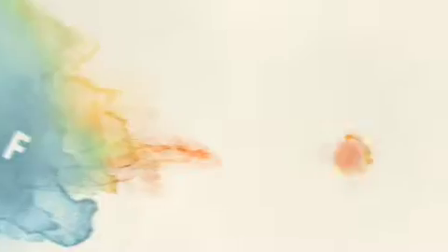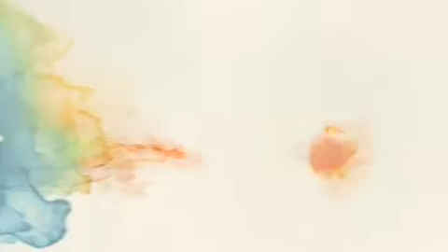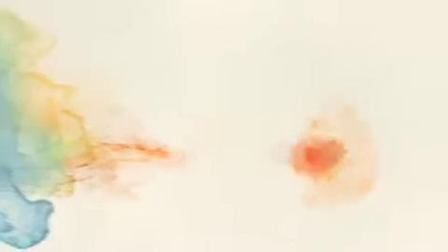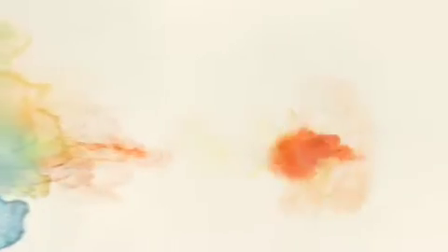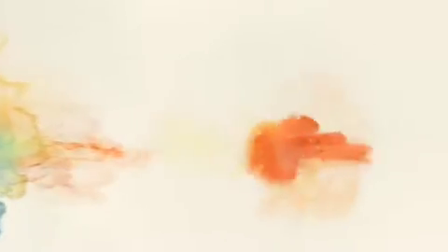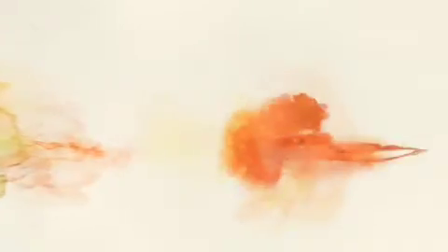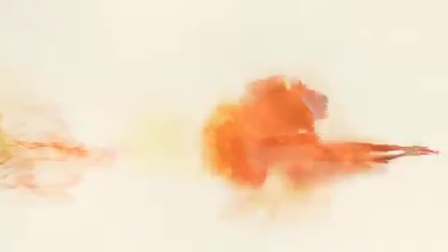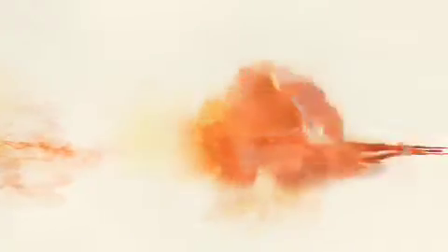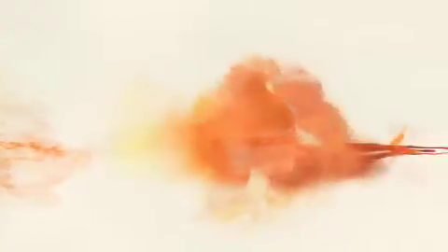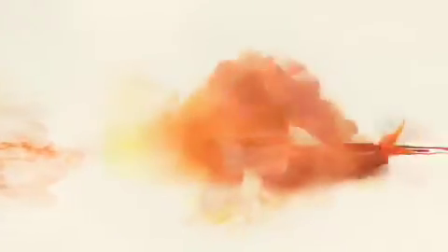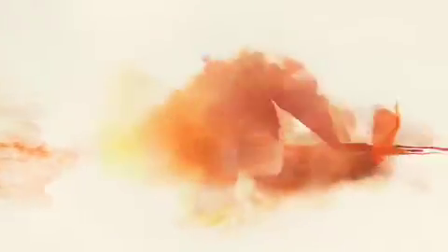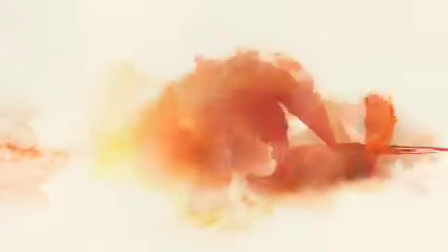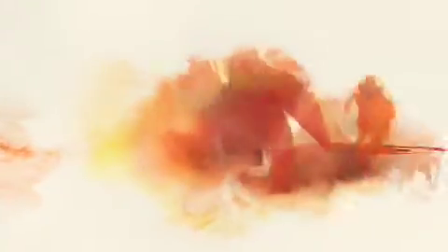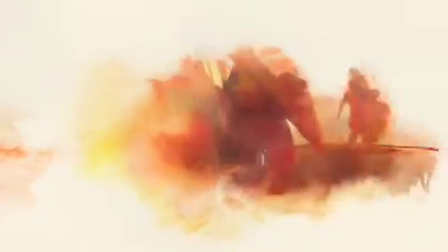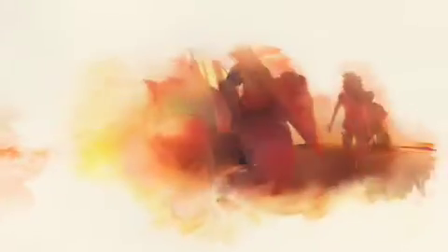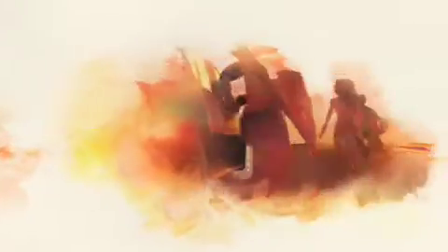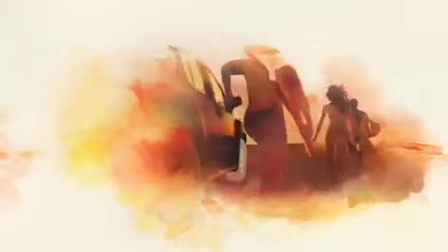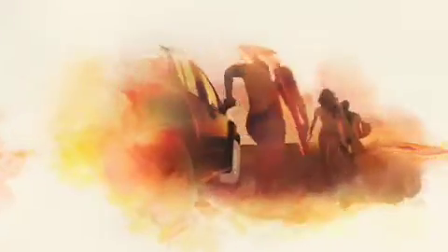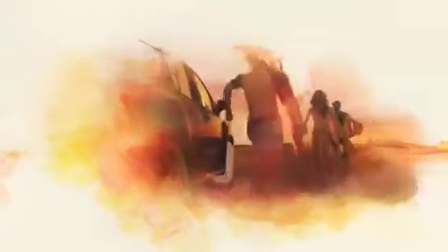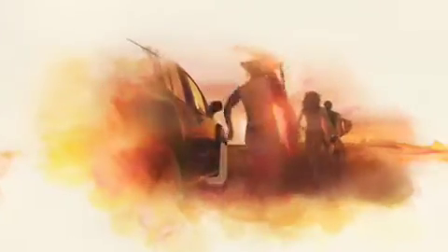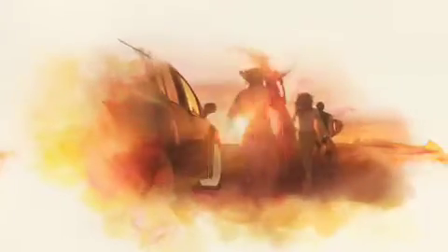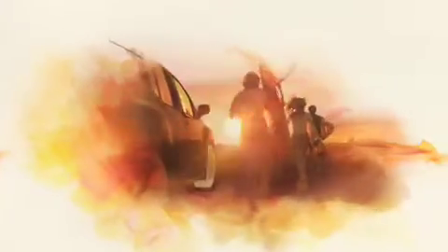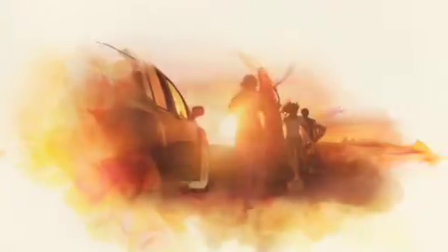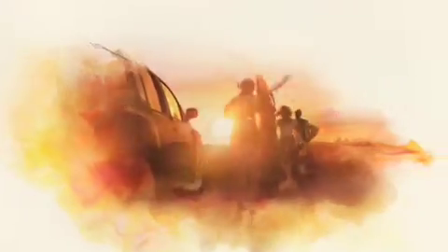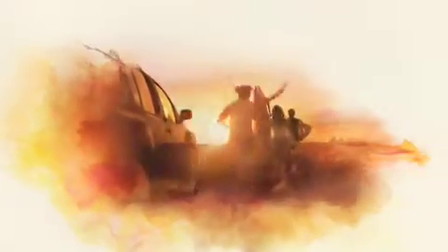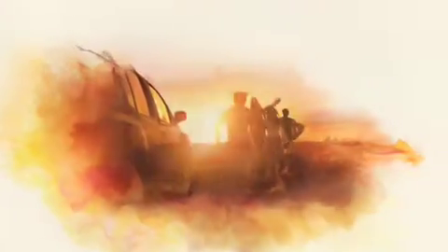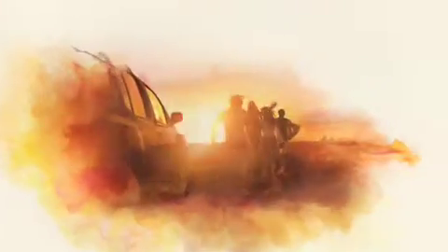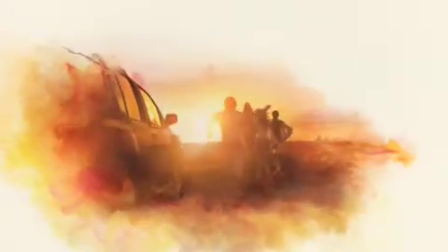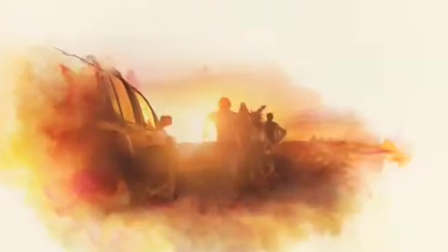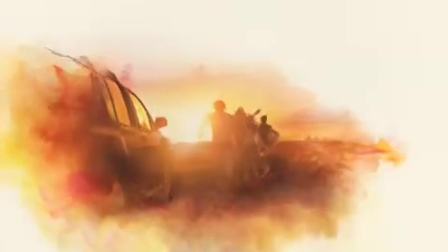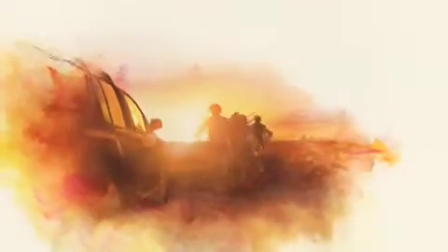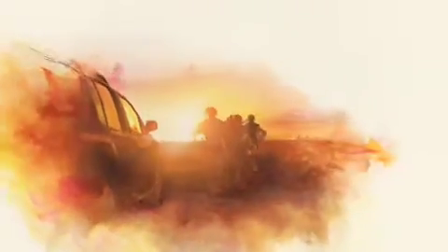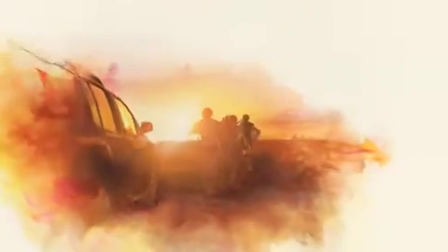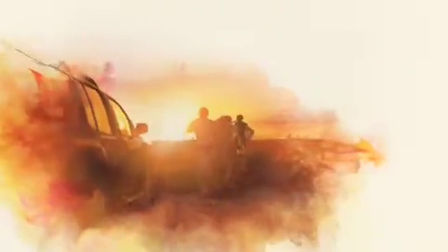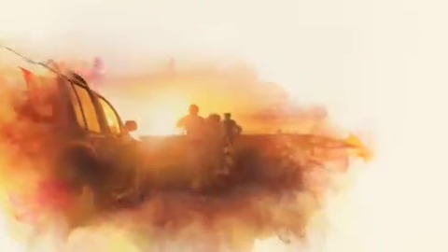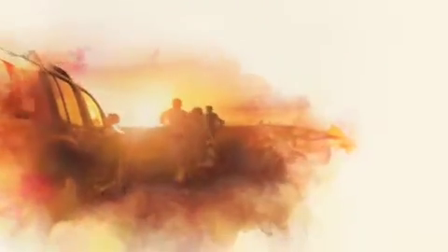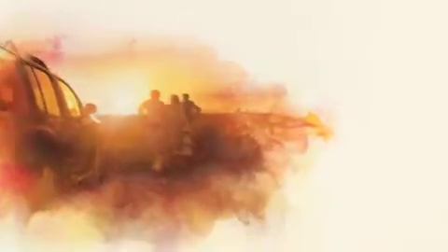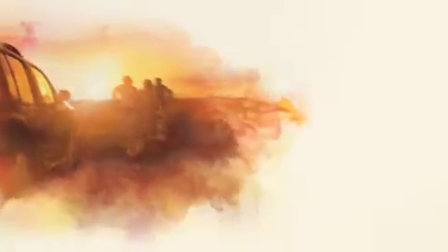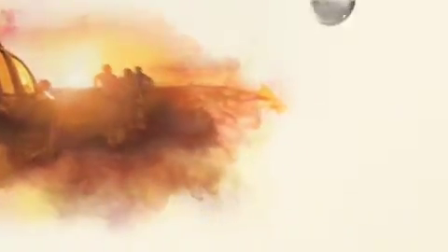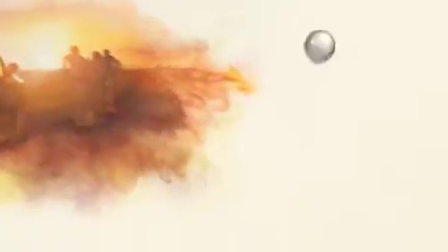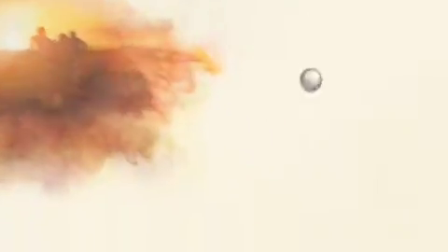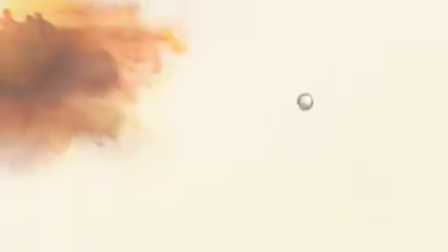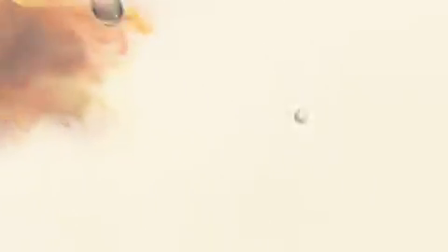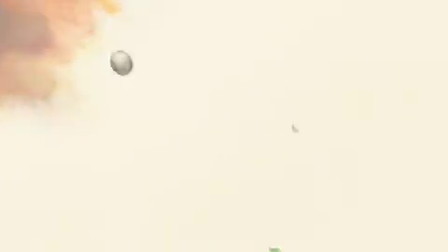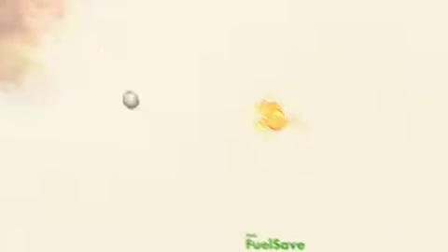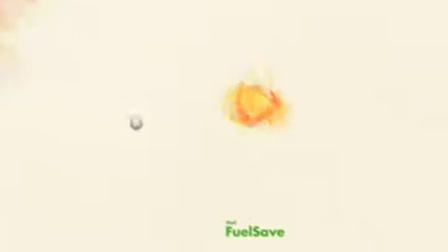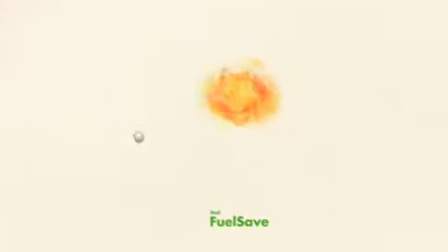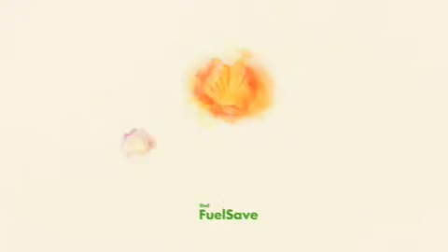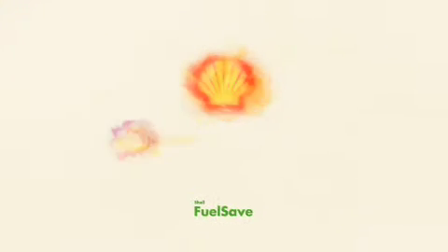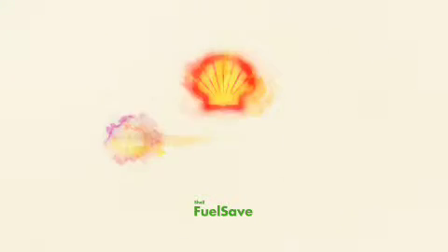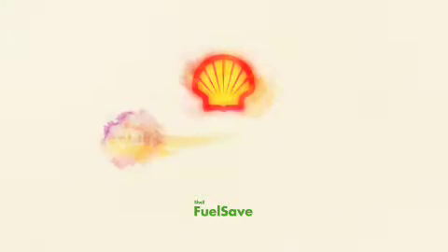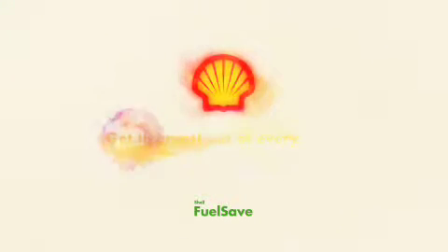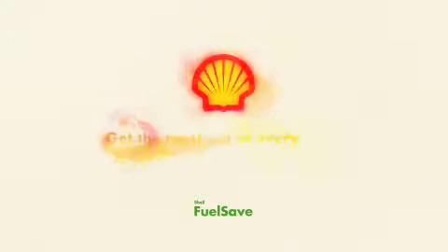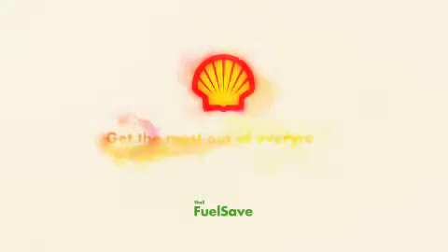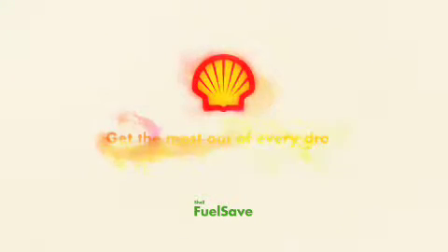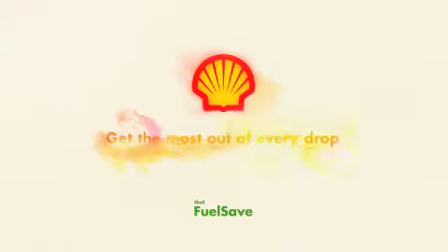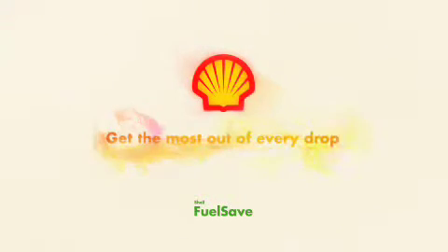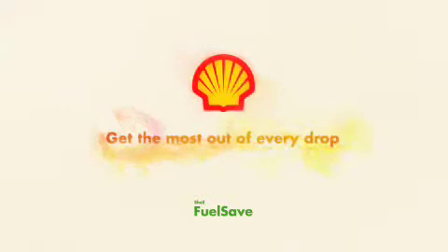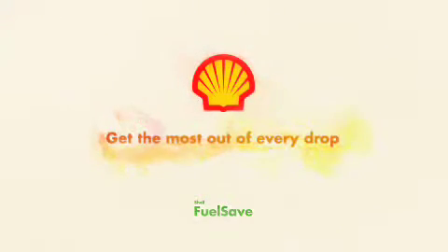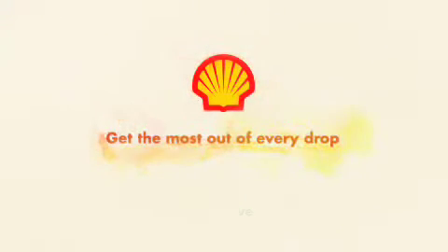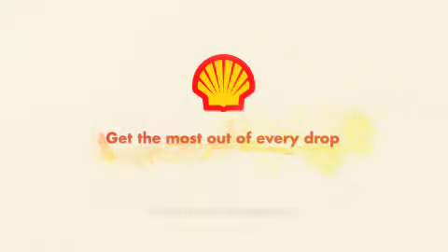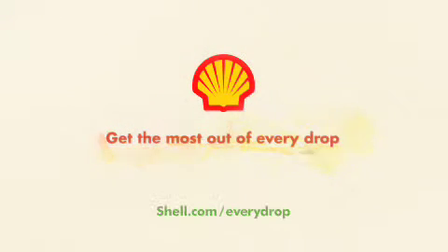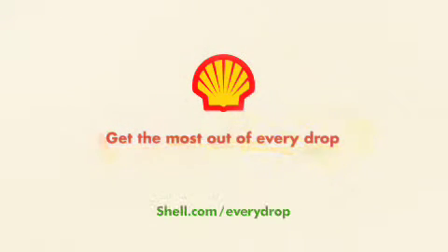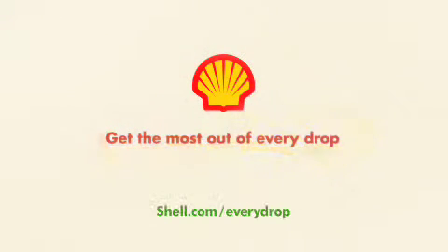So whatever the reason for your journey, fill up with new Shell Fuel Save. Shell — get the most out of every drop.